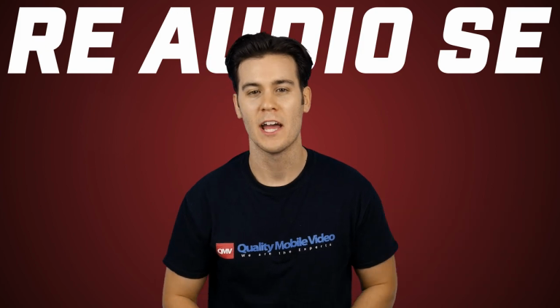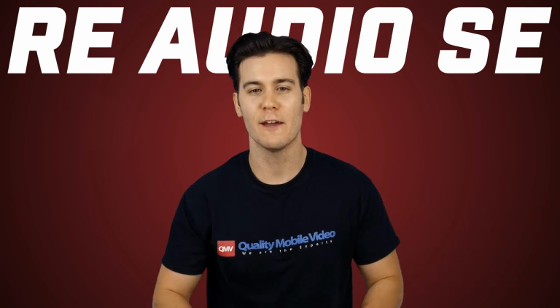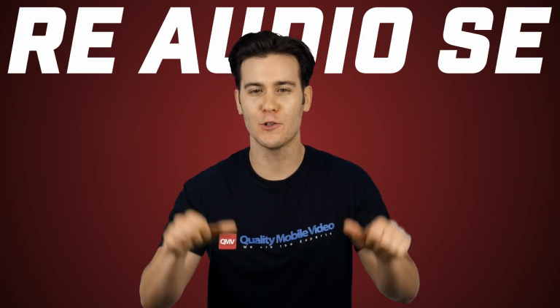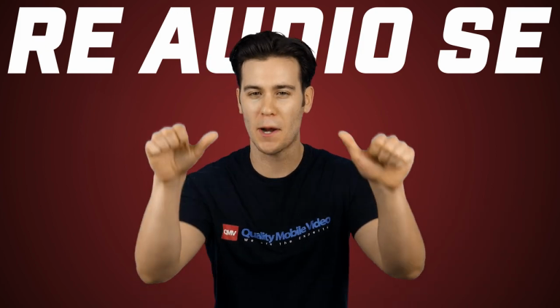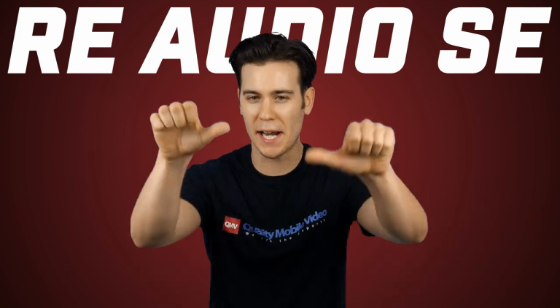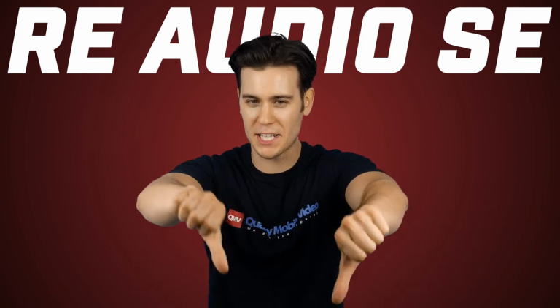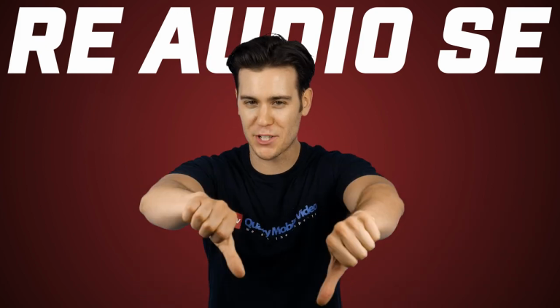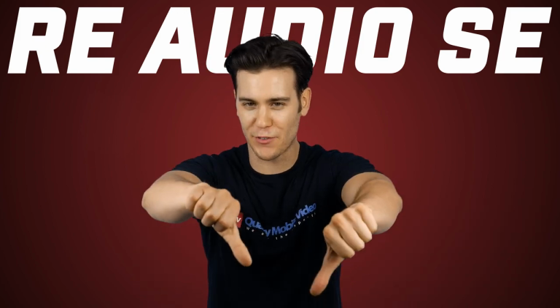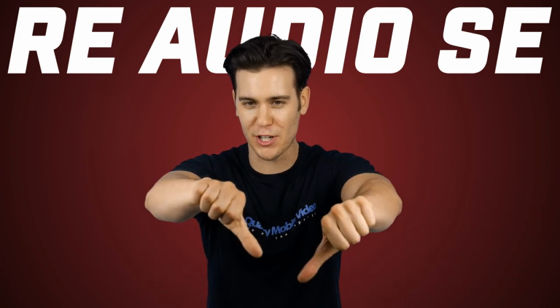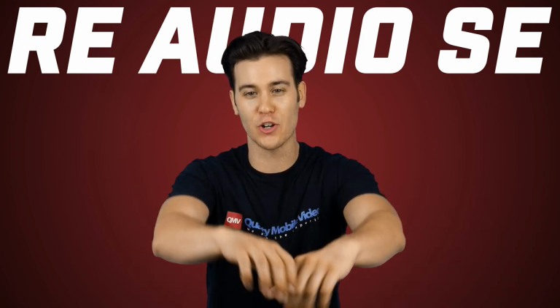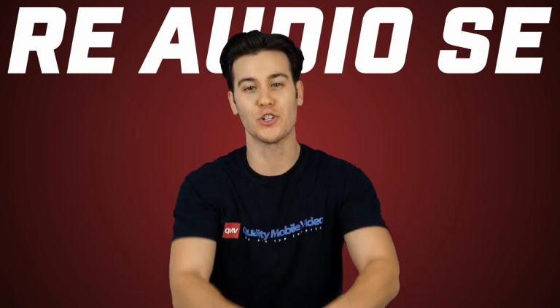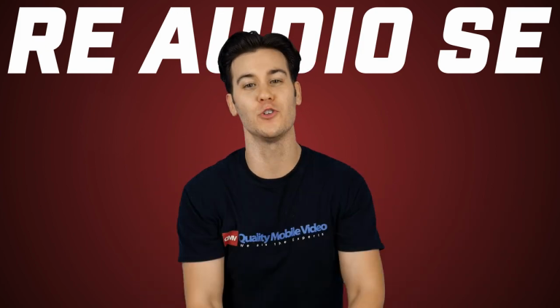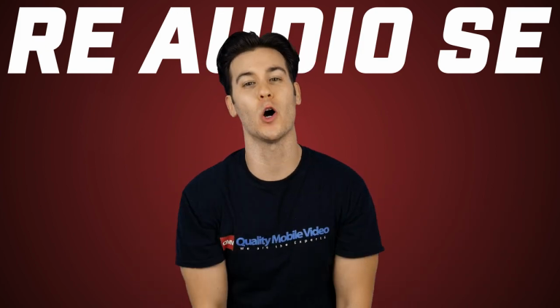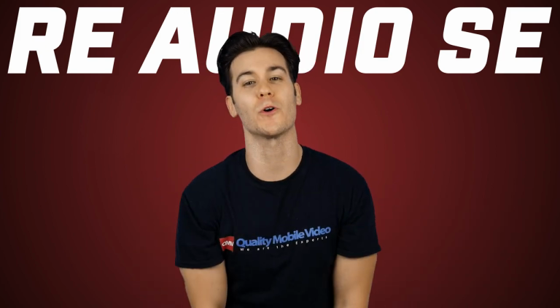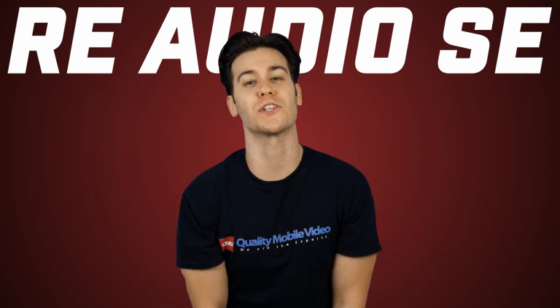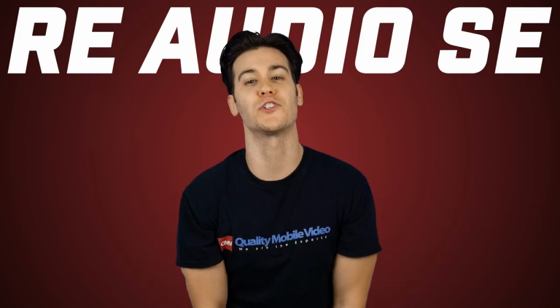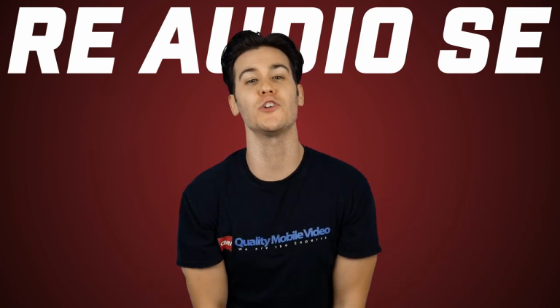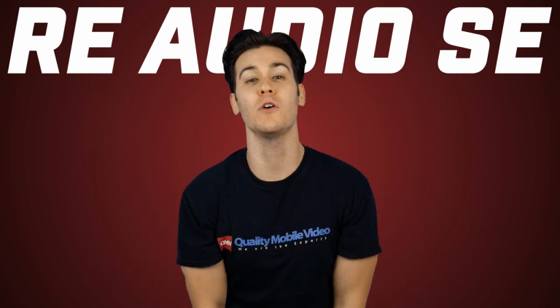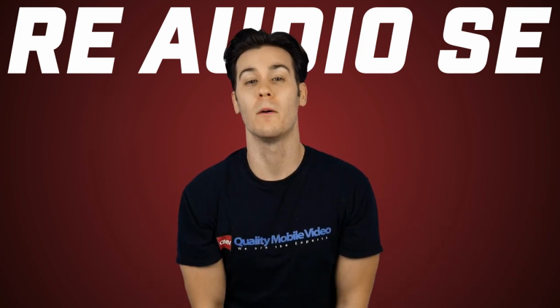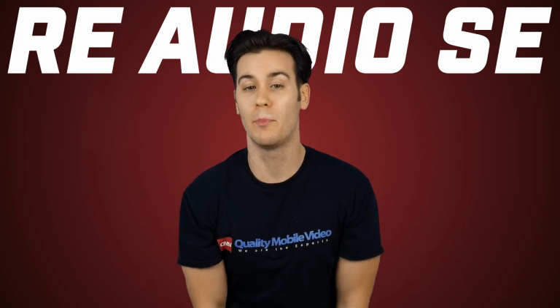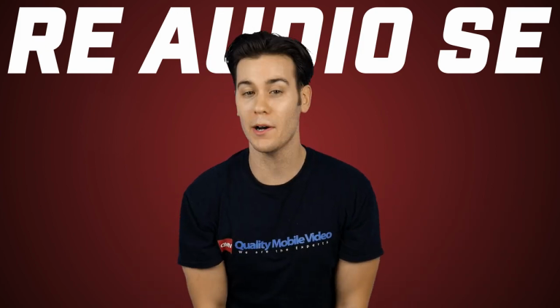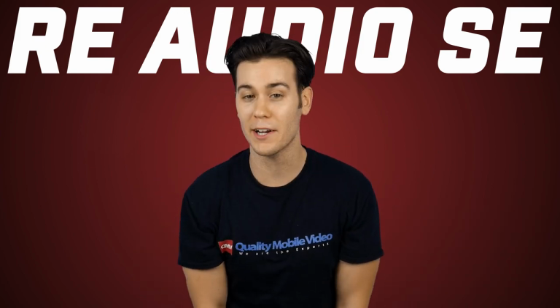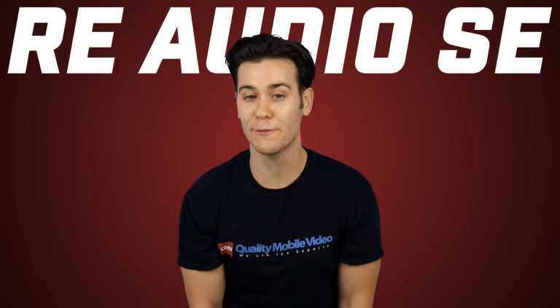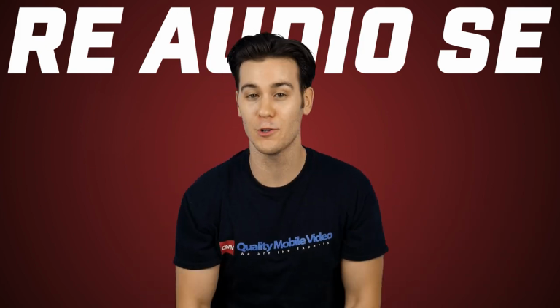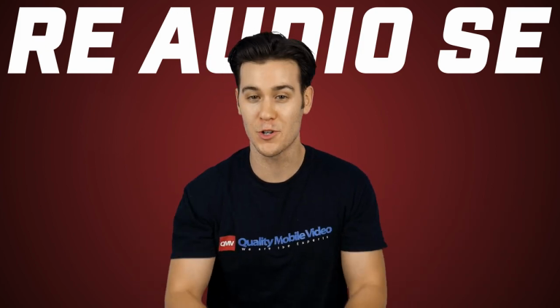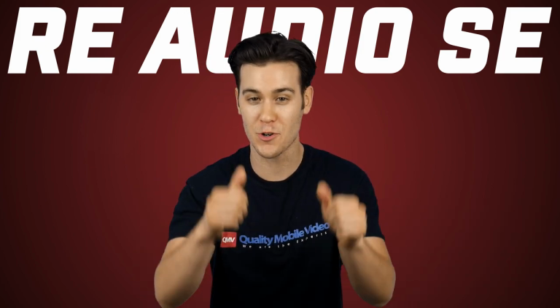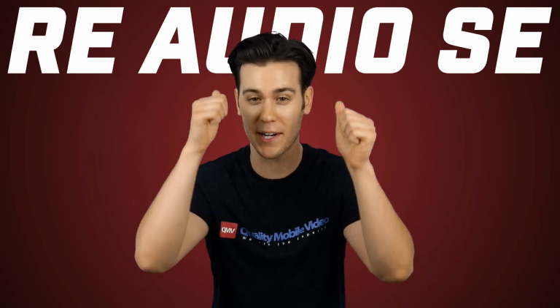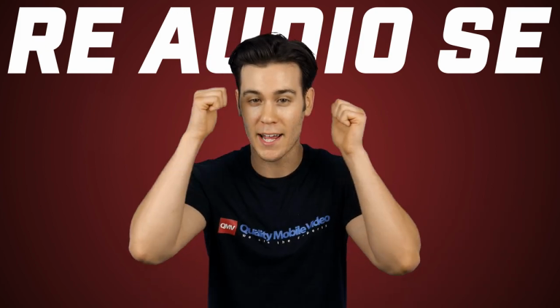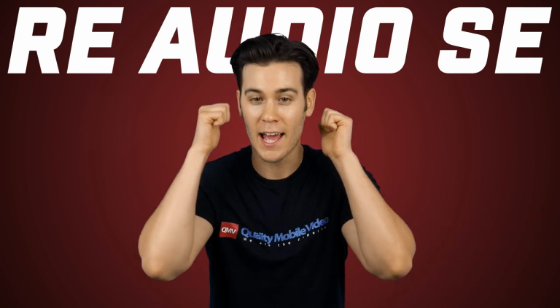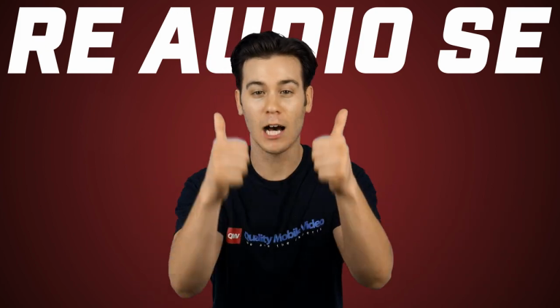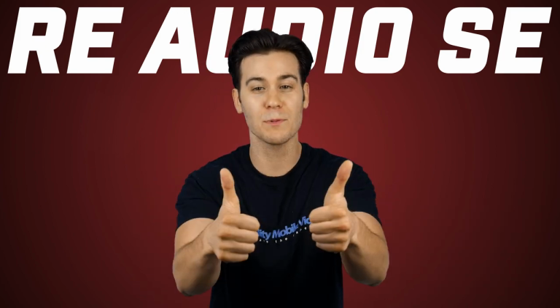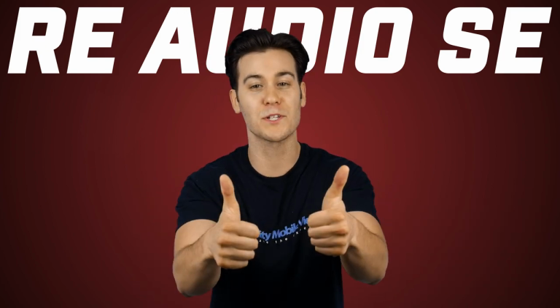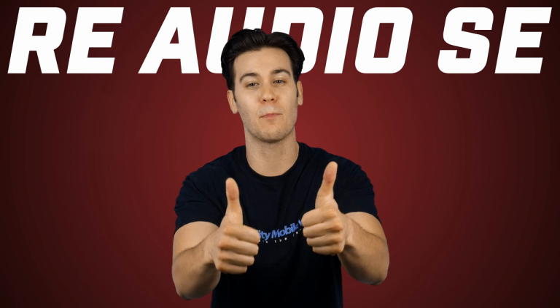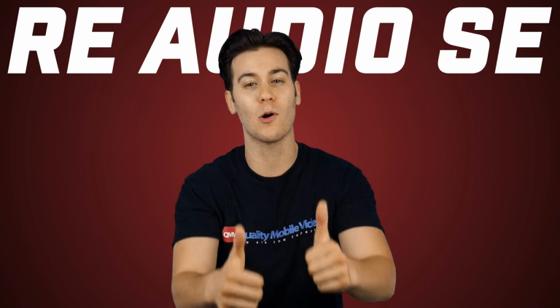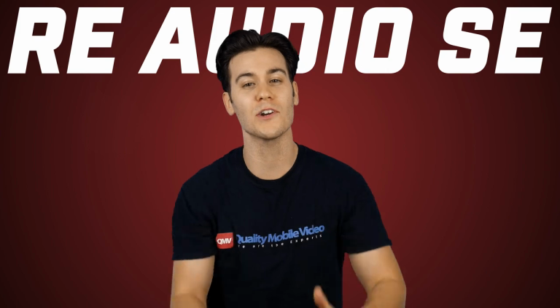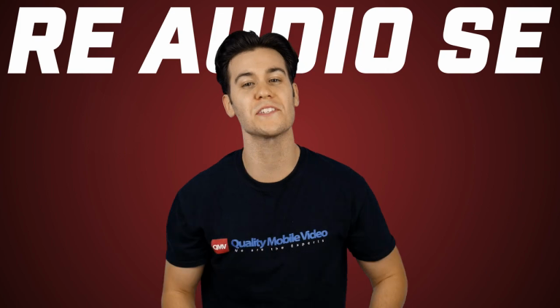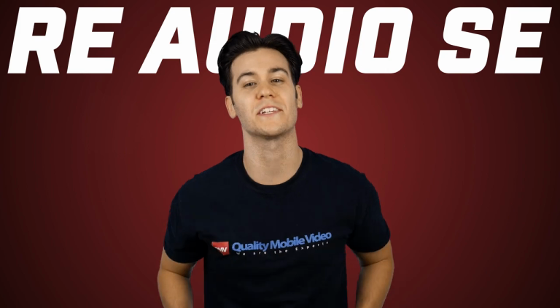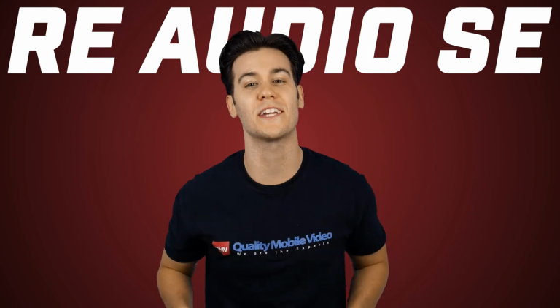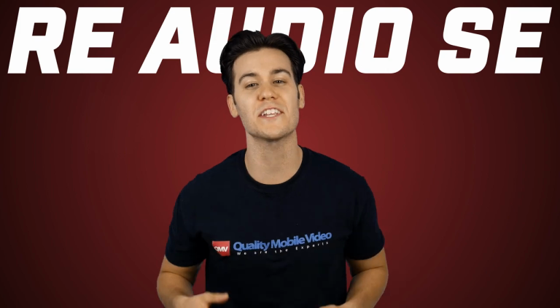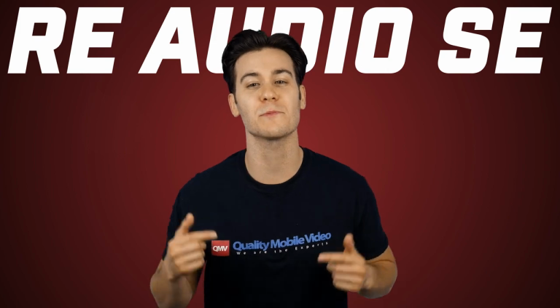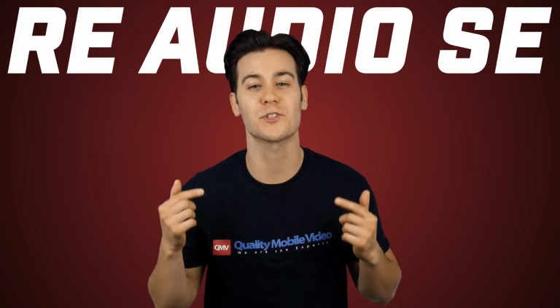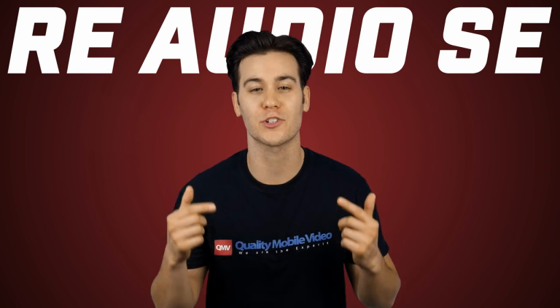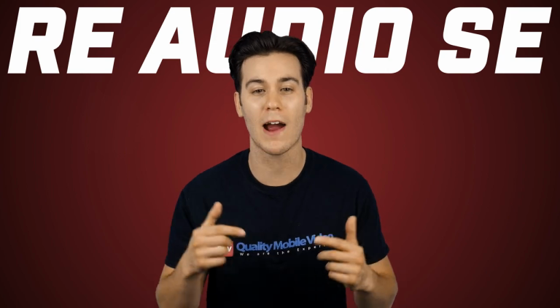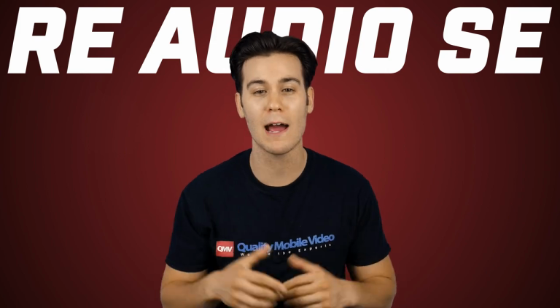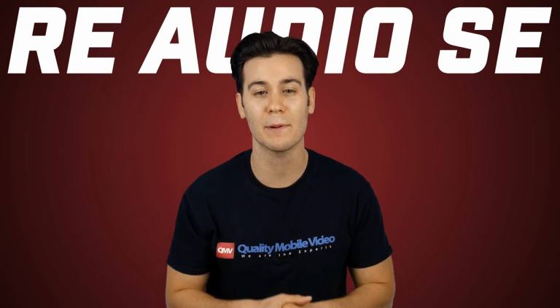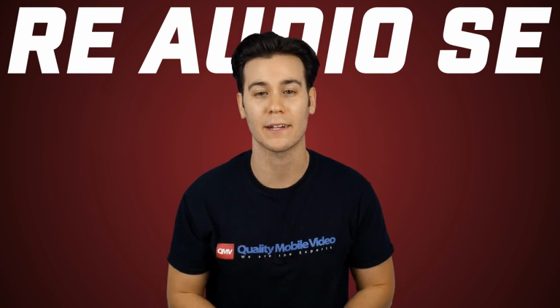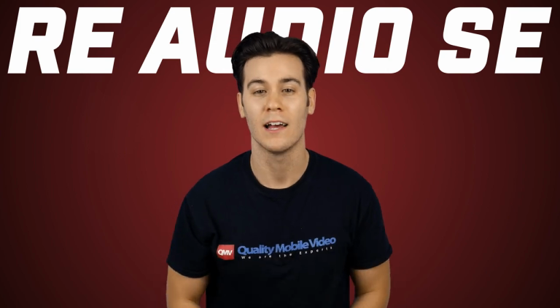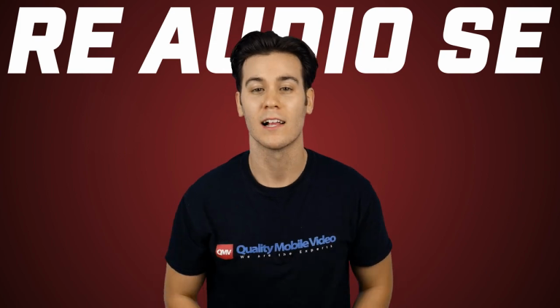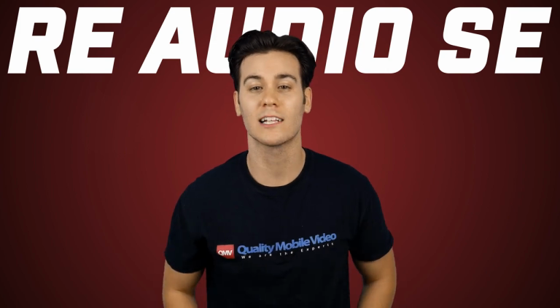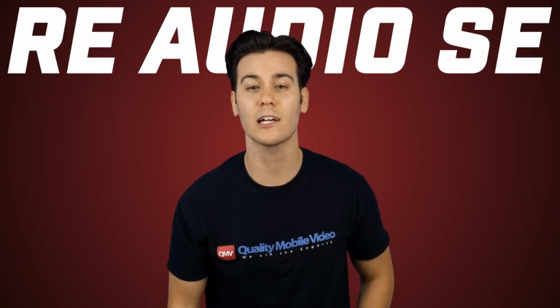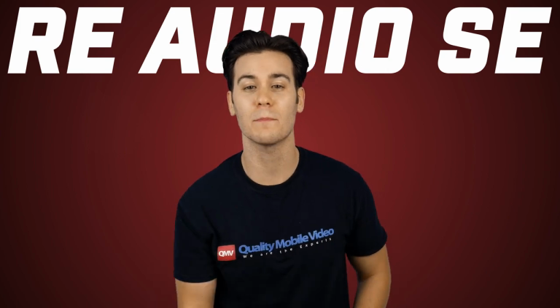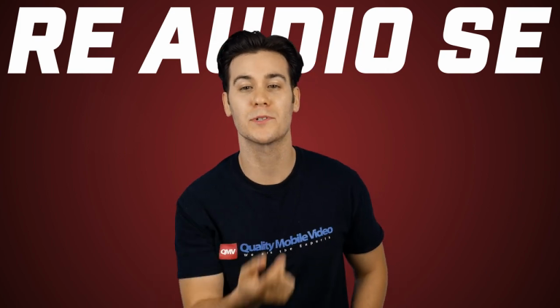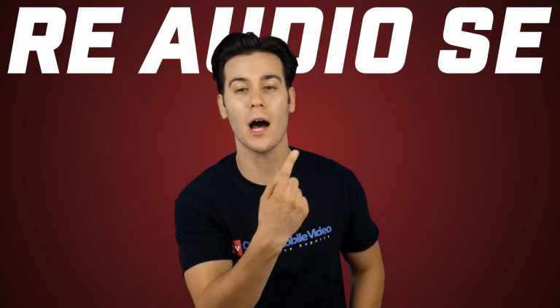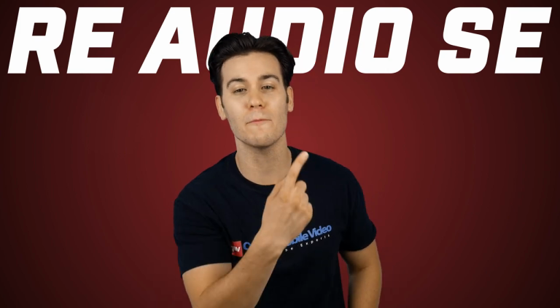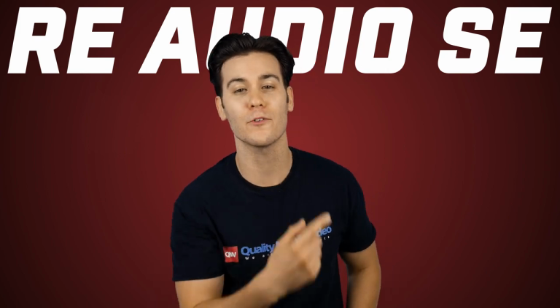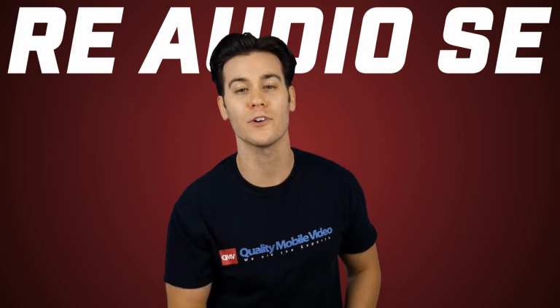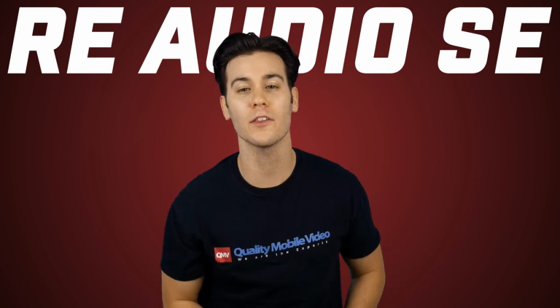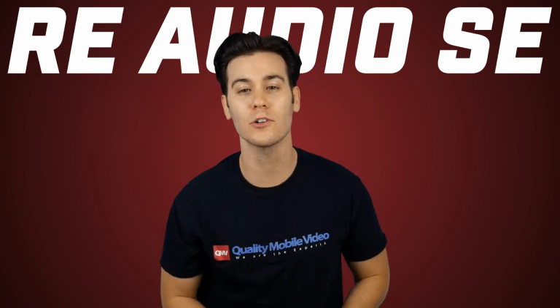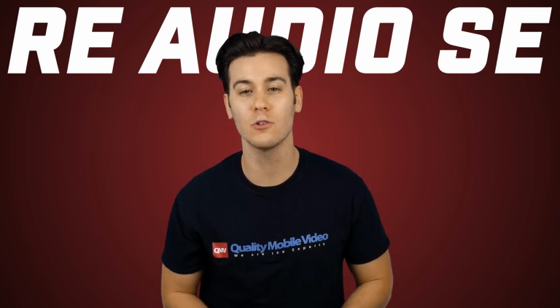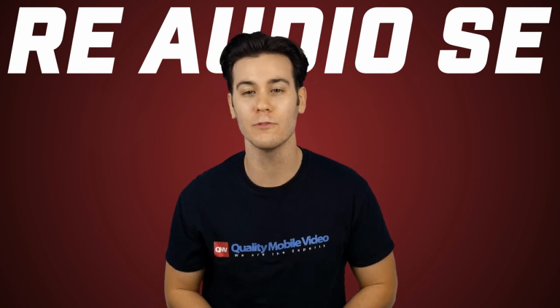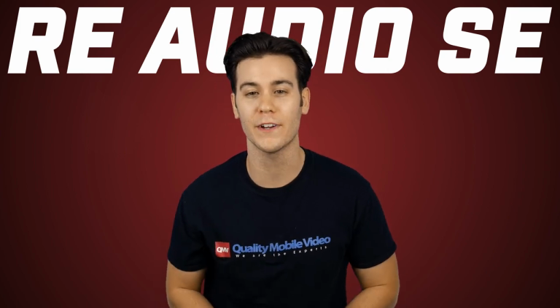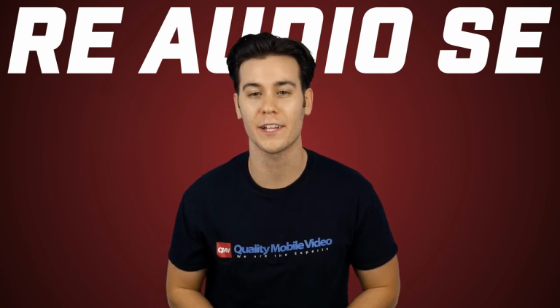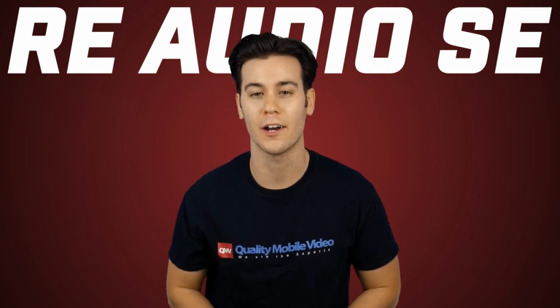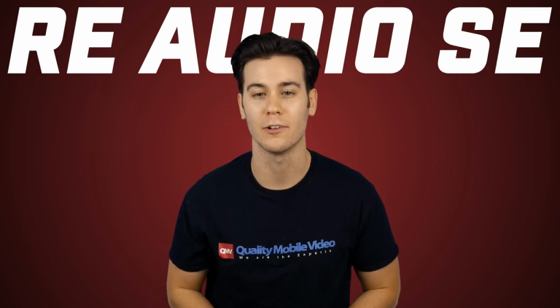If you hated this video, you know what to do, but if you enjoyed it, help support us and get subscribing. Click up top for another cool video.